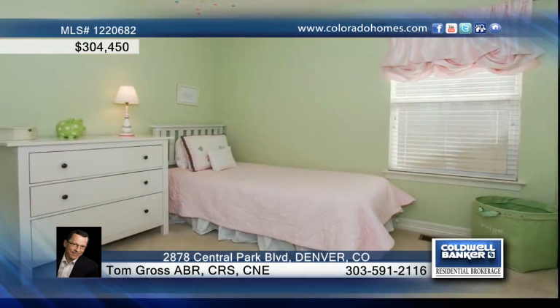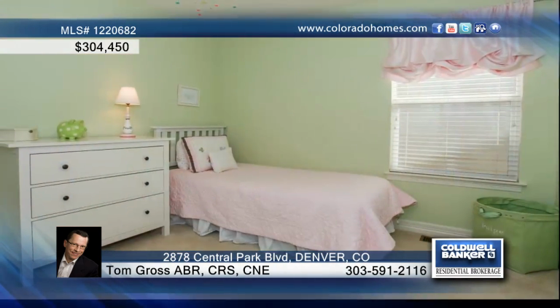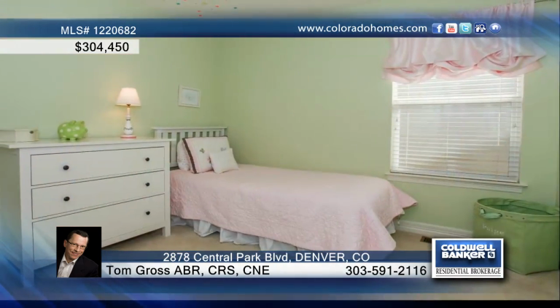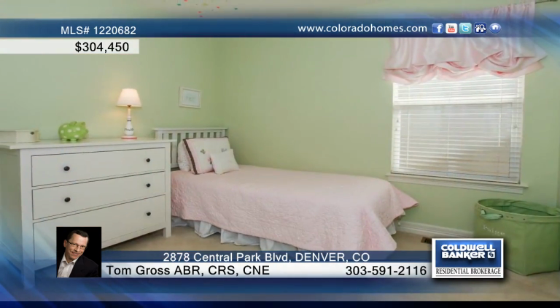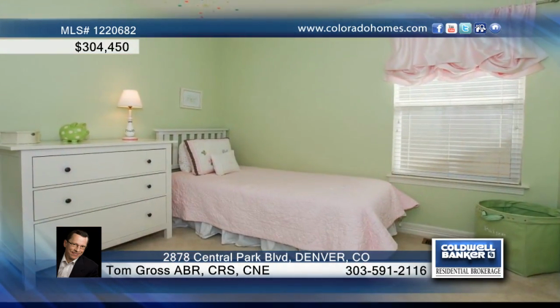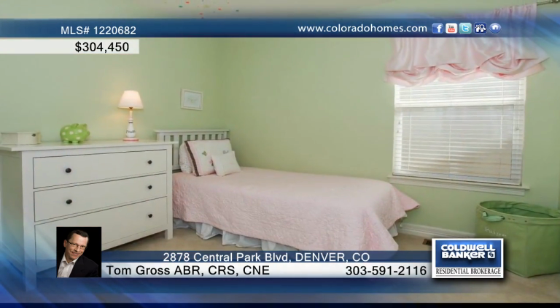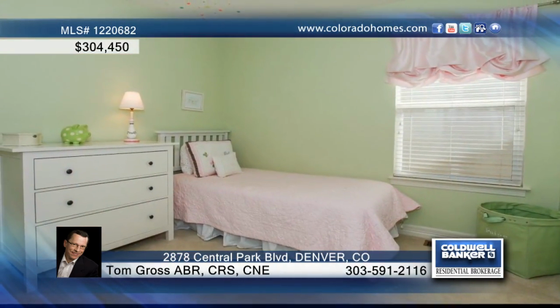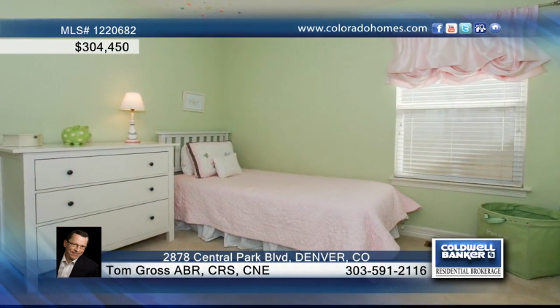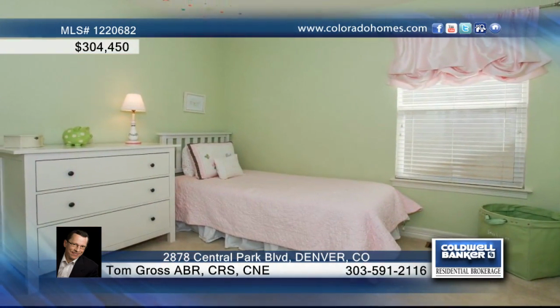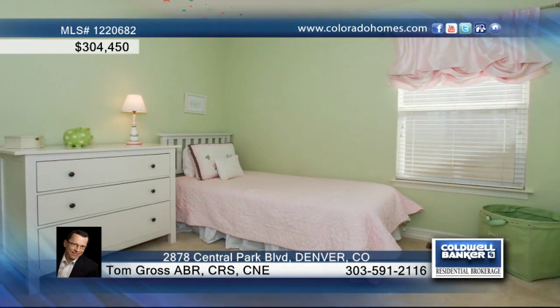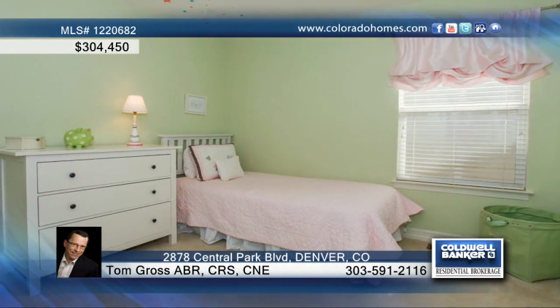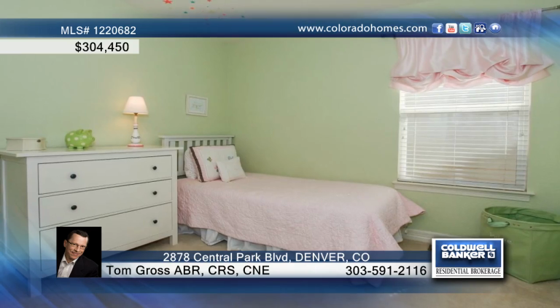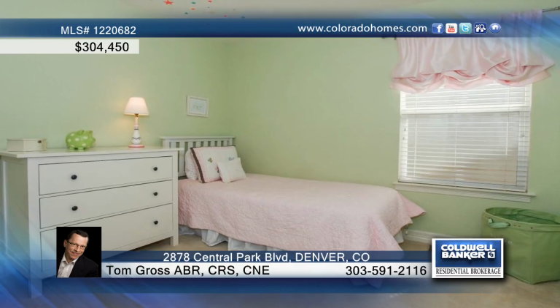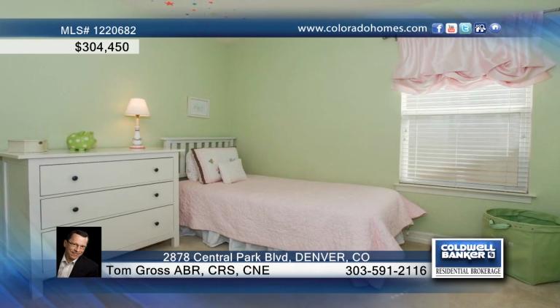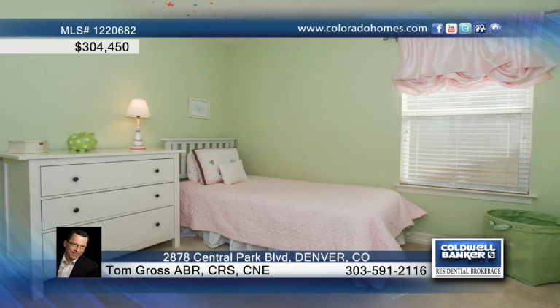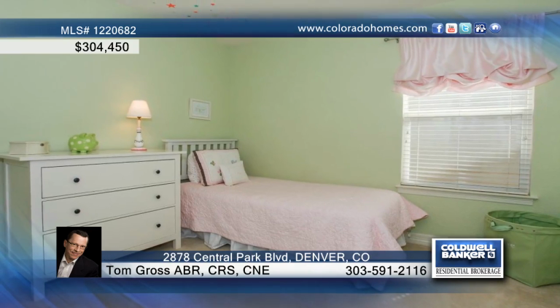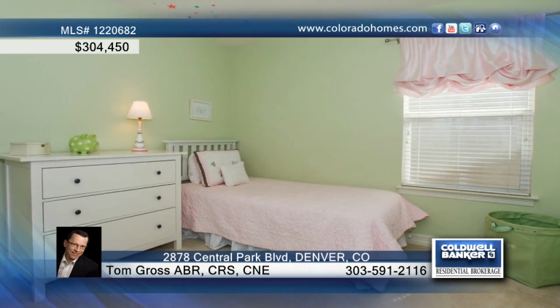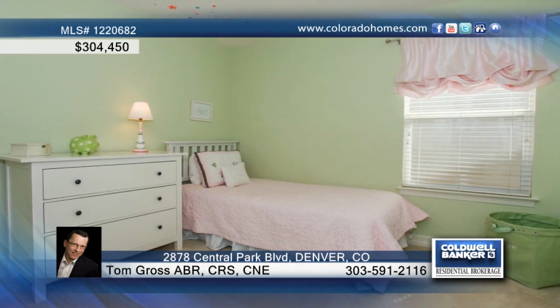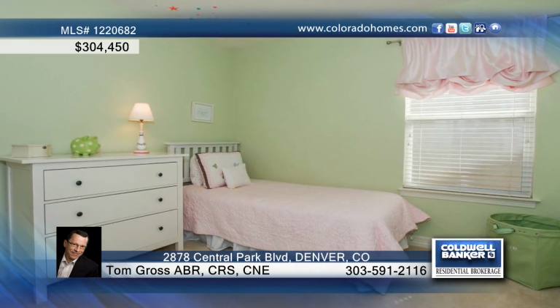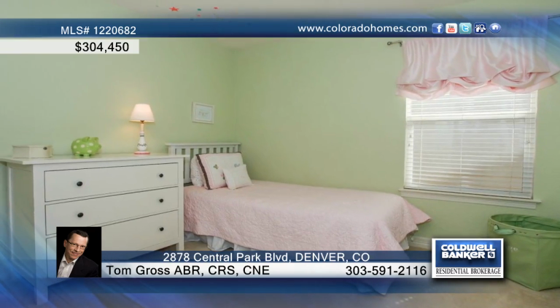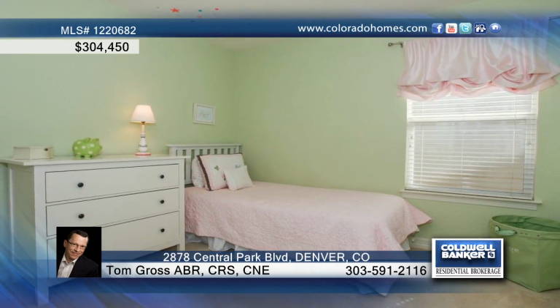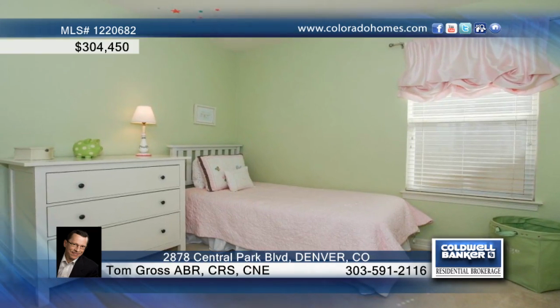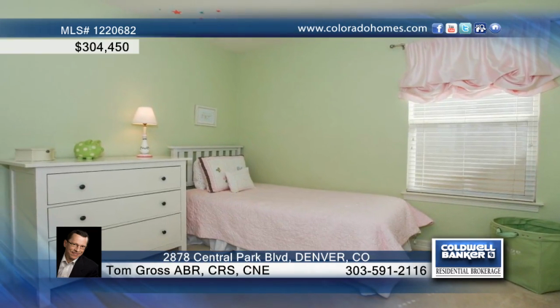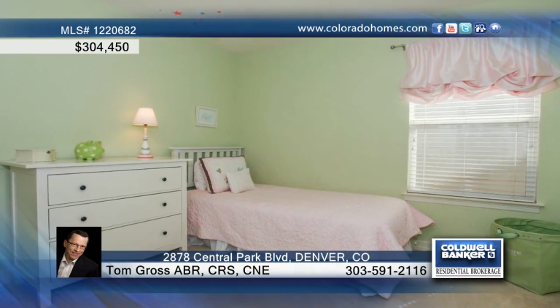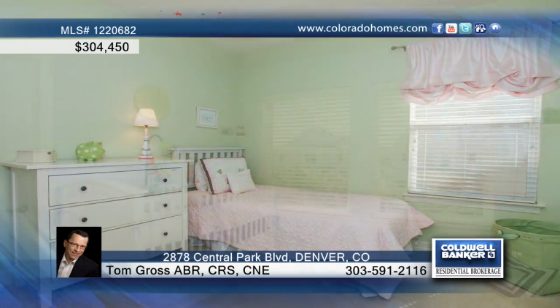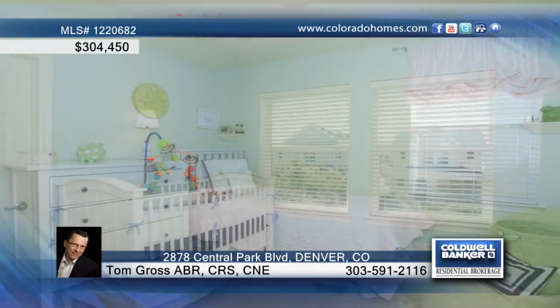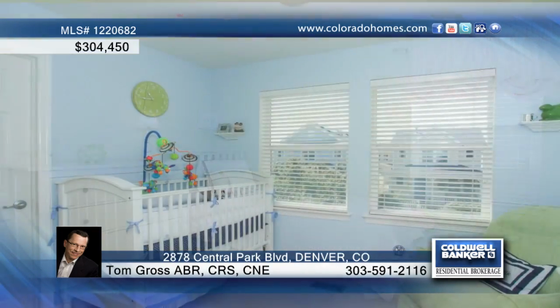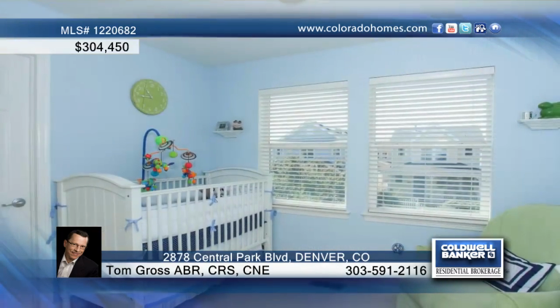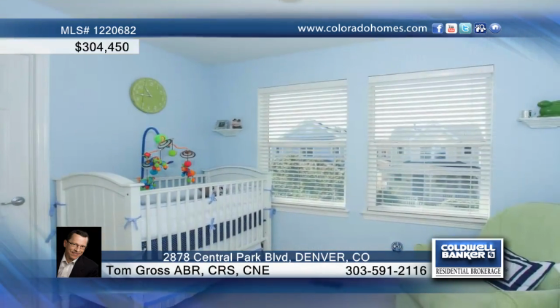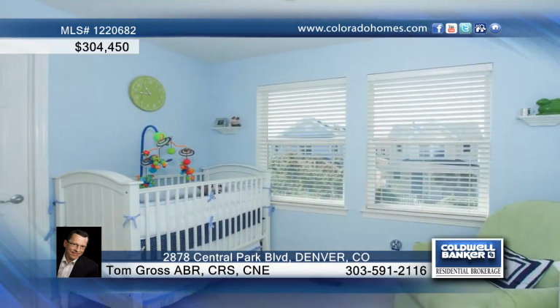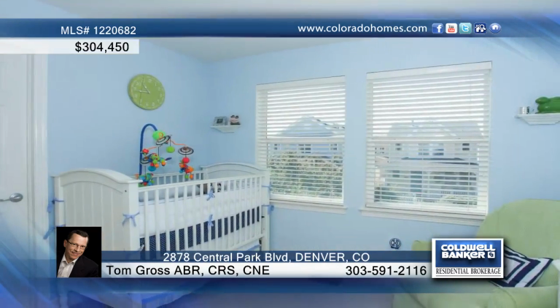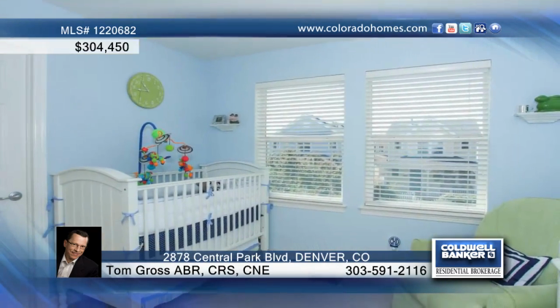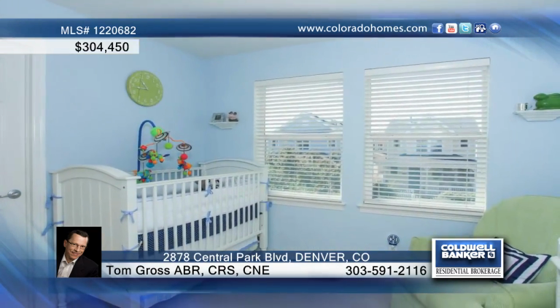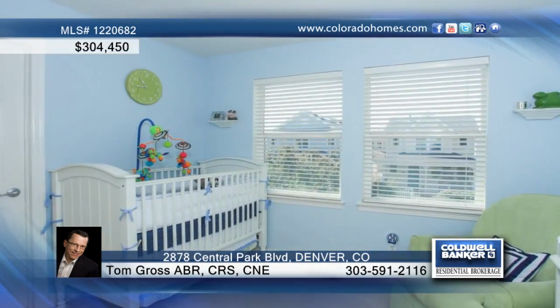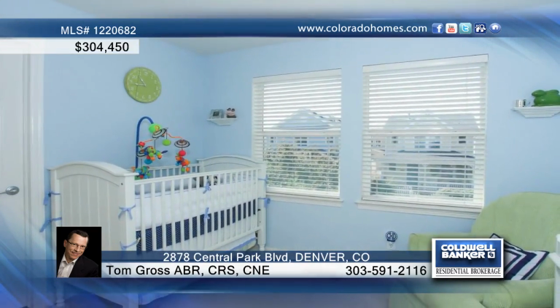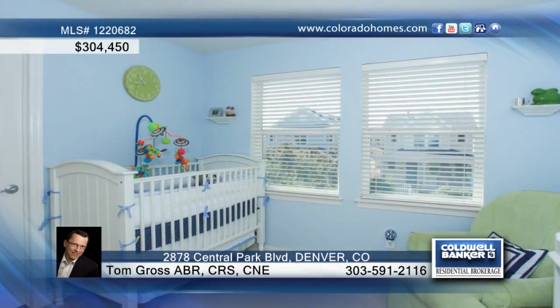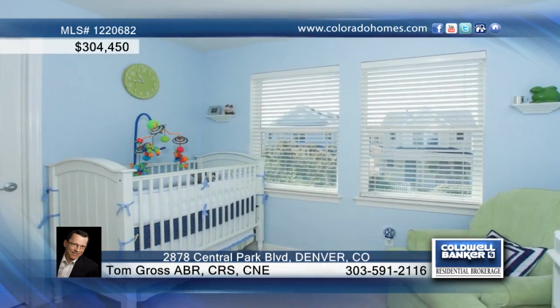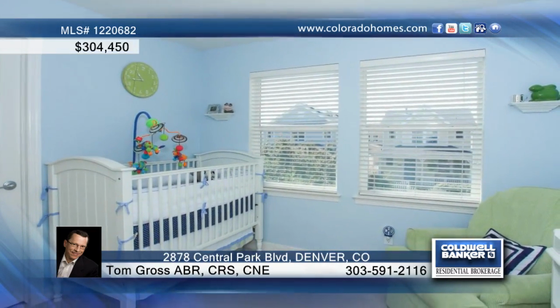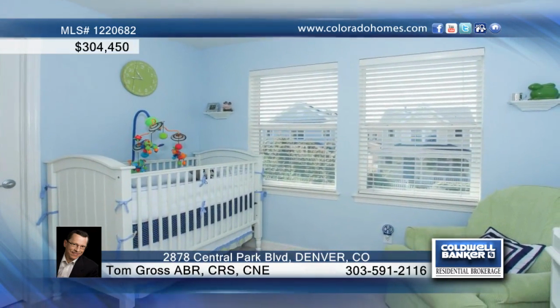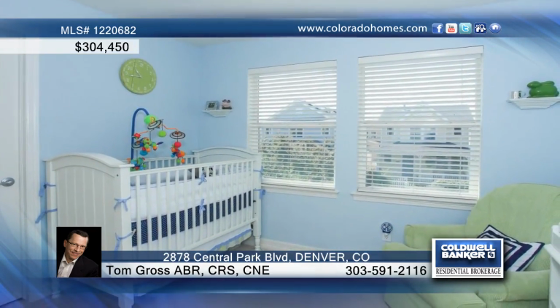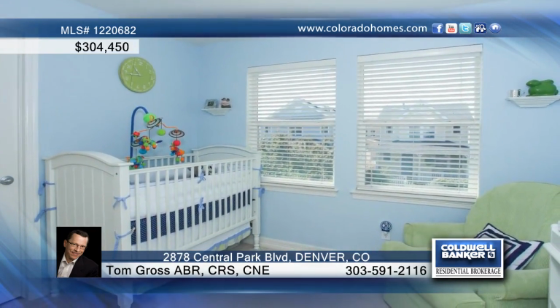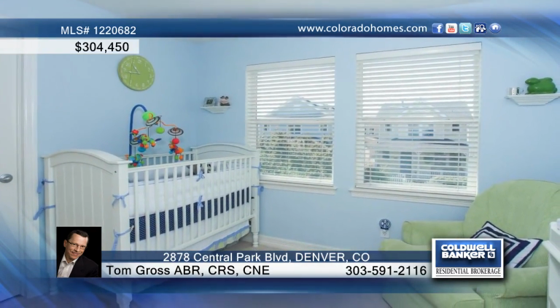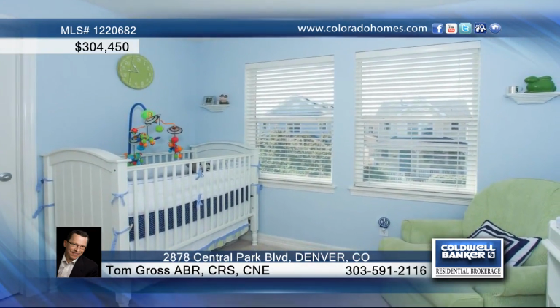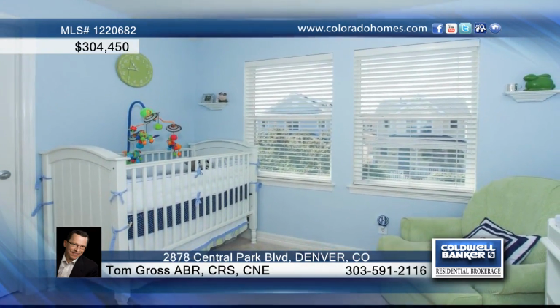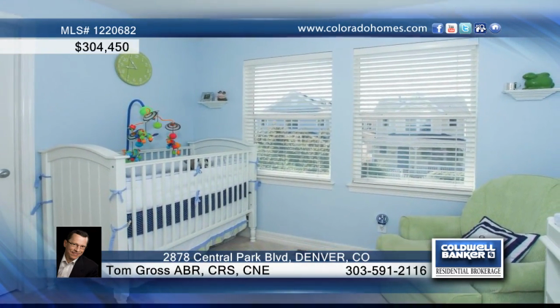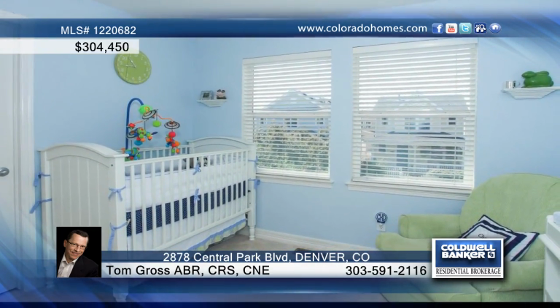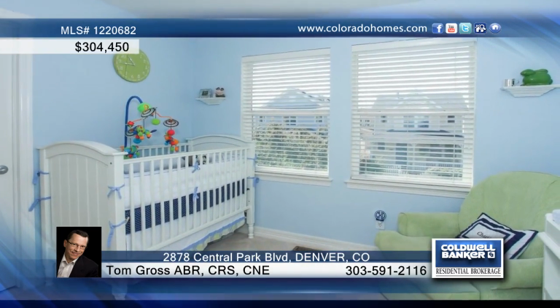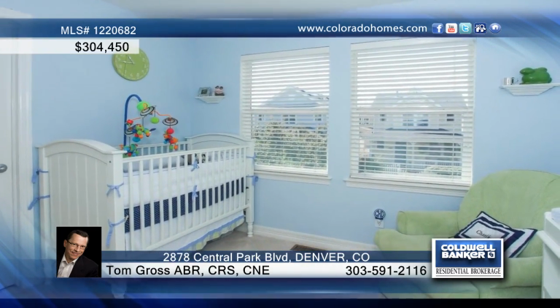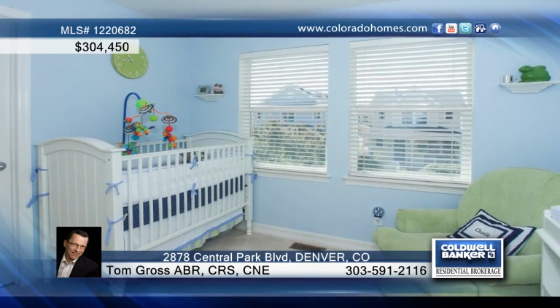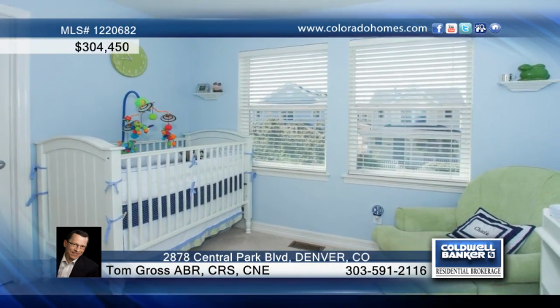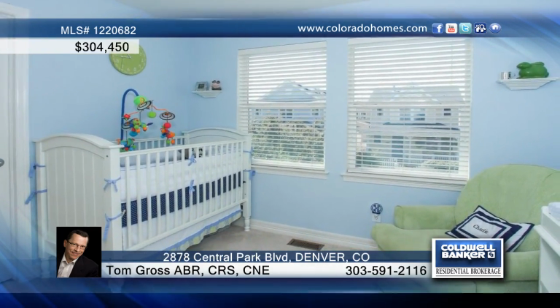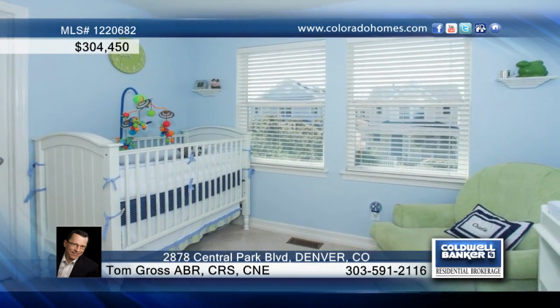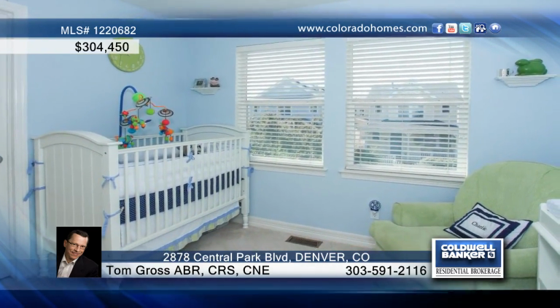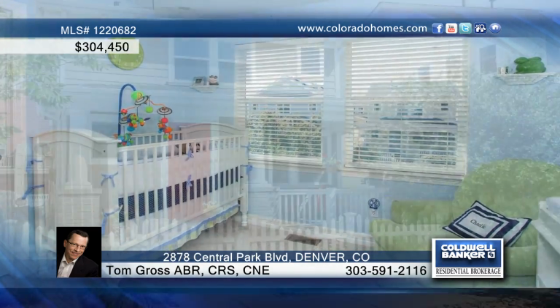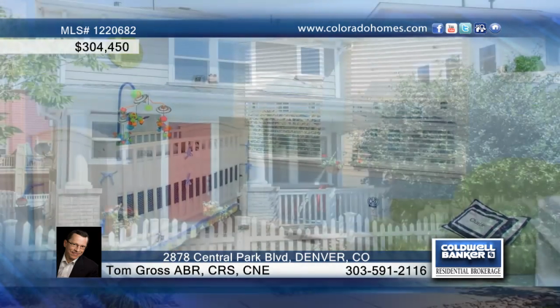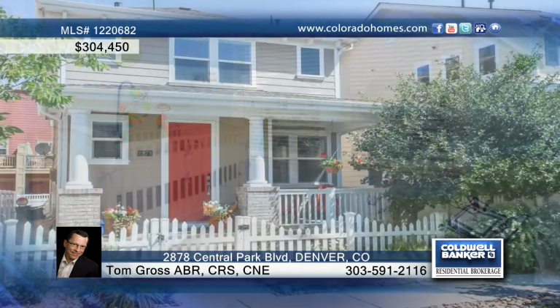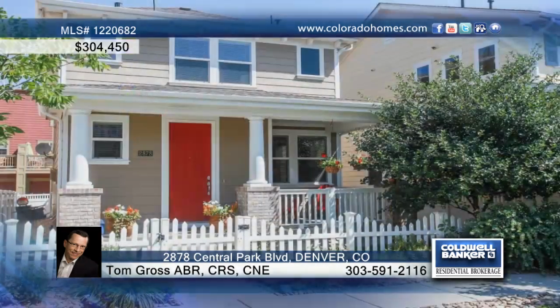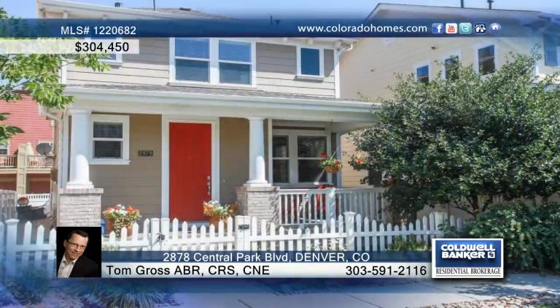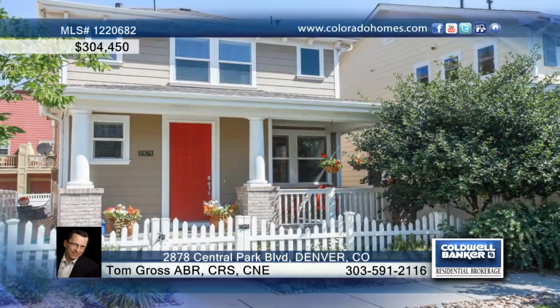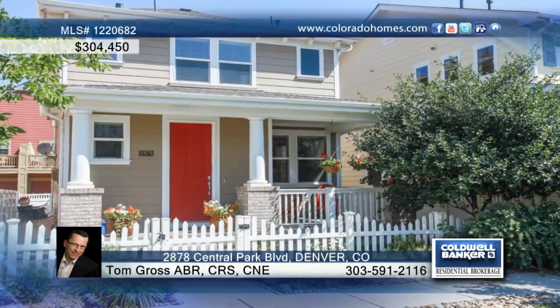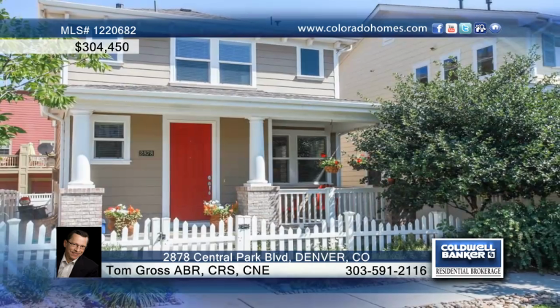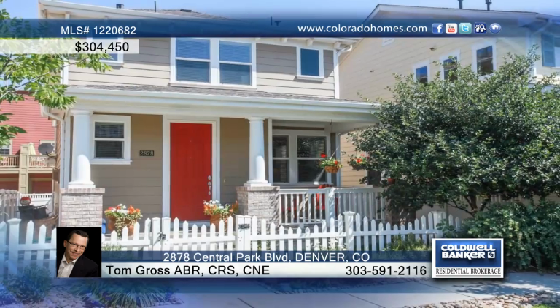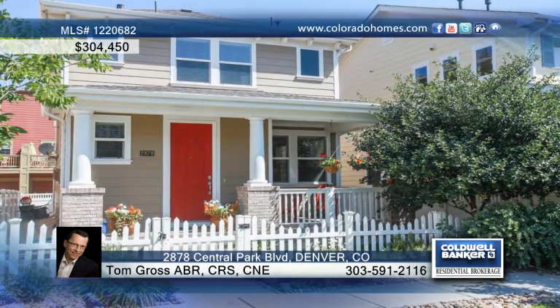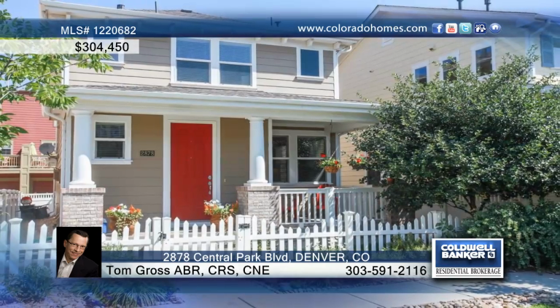Enjoy summer evenings on your covered porch, just minutes to downtown Denver and DIA. Call Tom Gross for the keys to your future home.